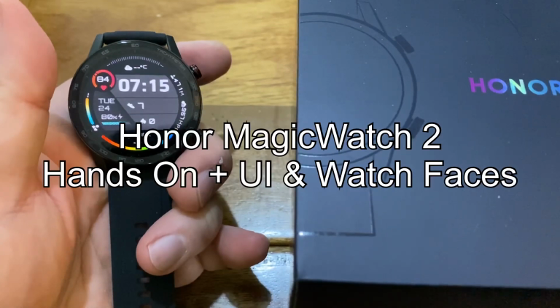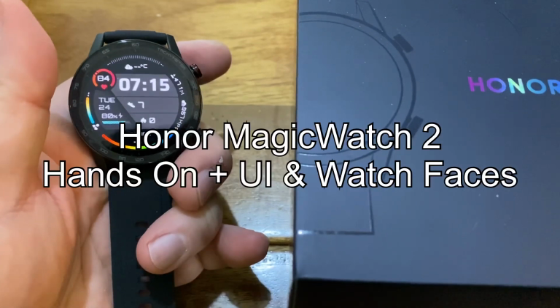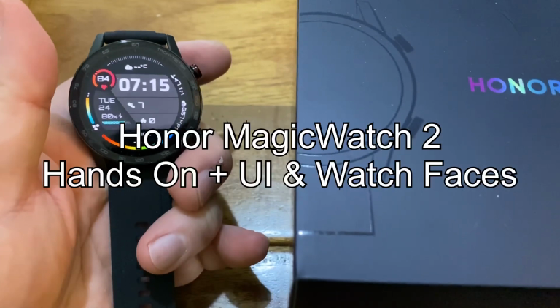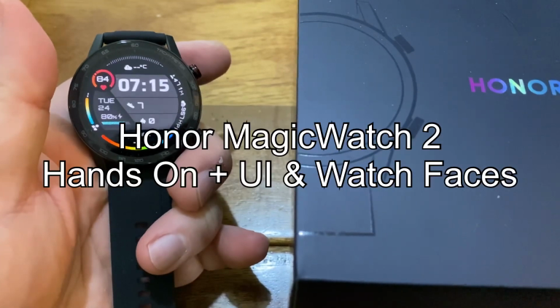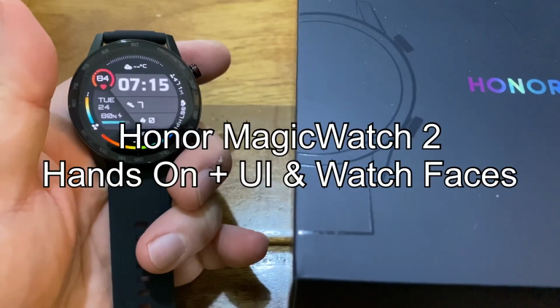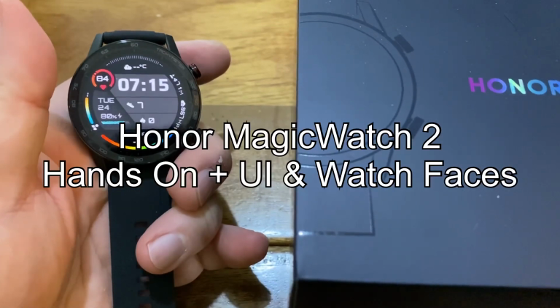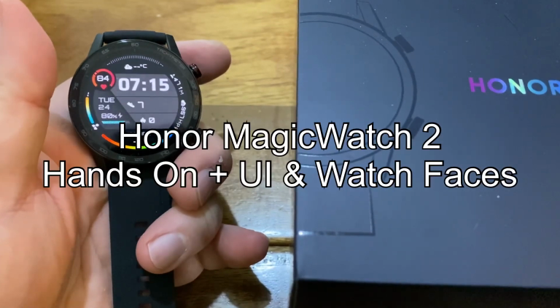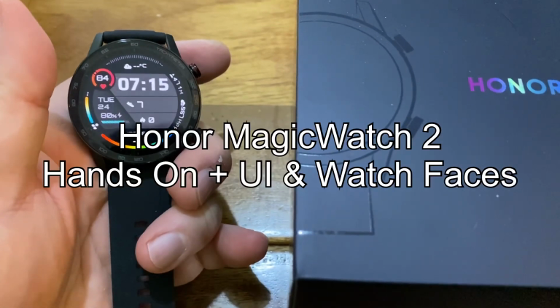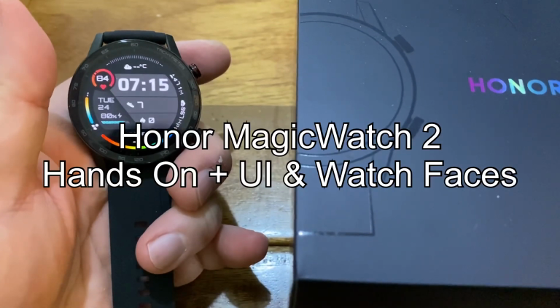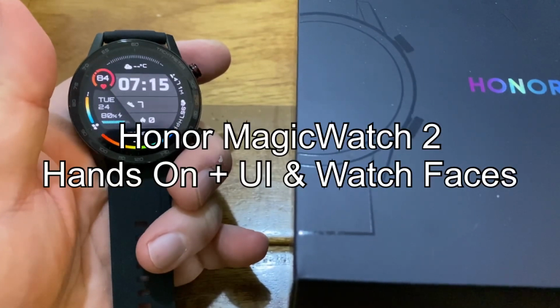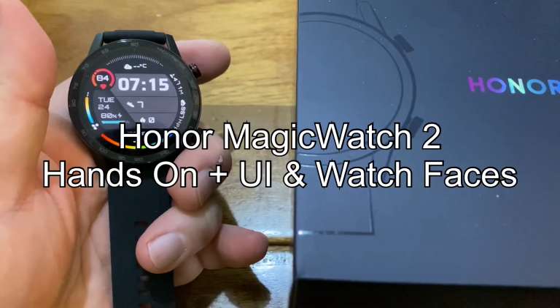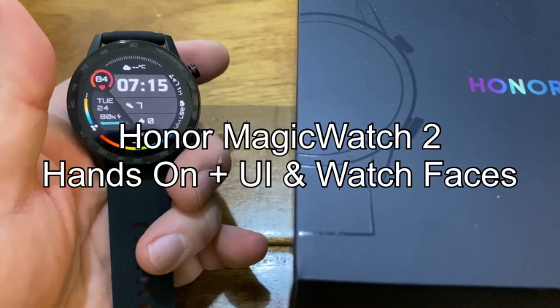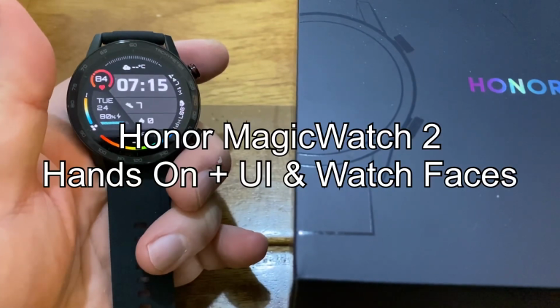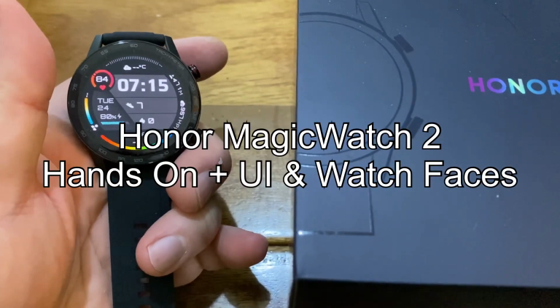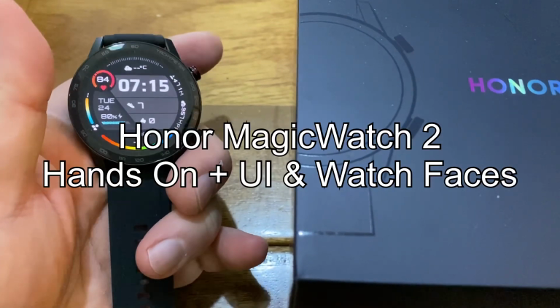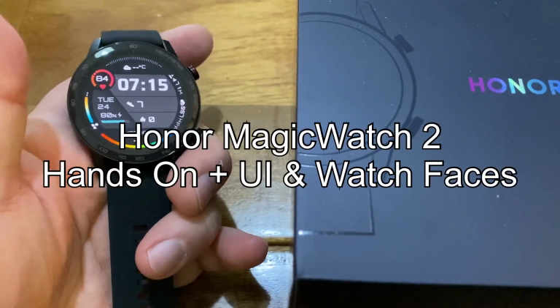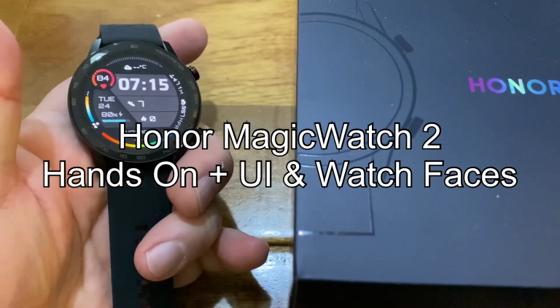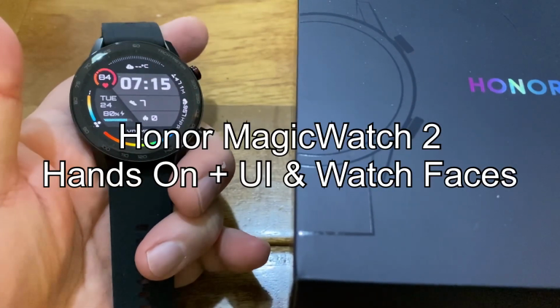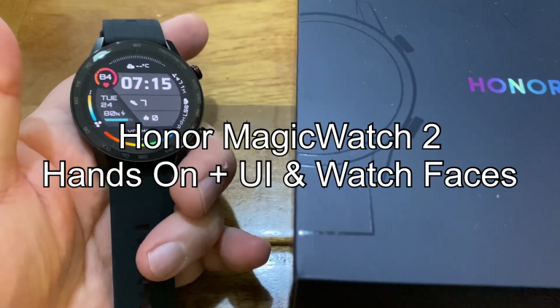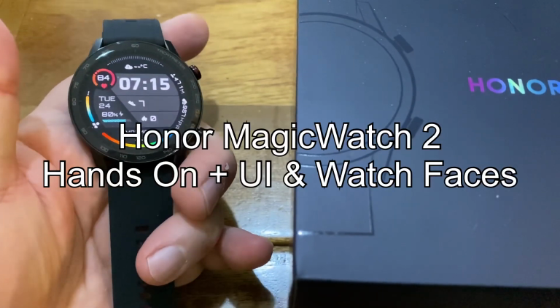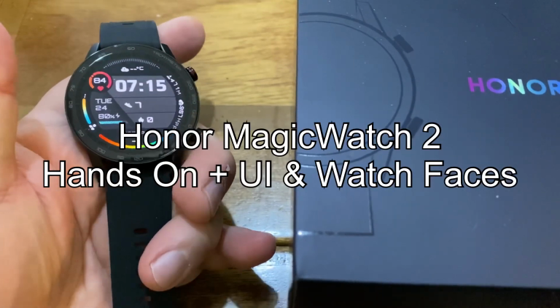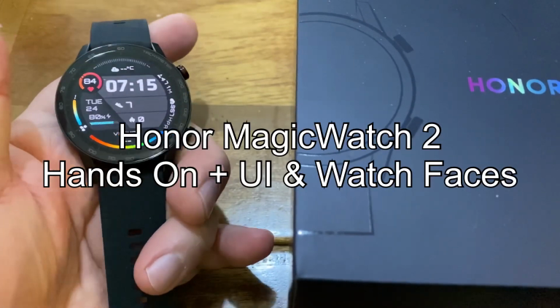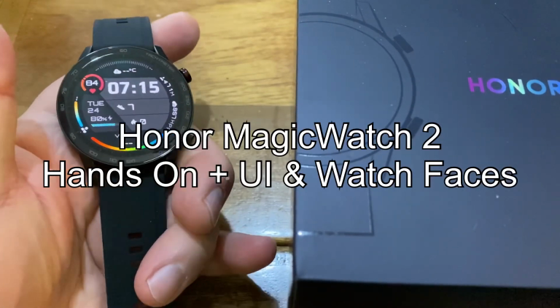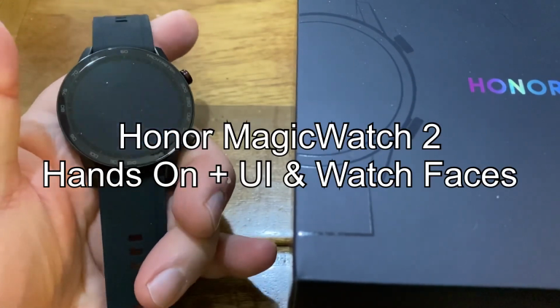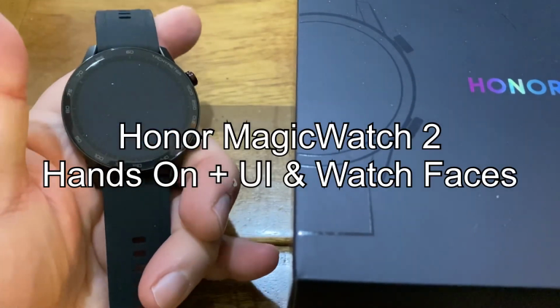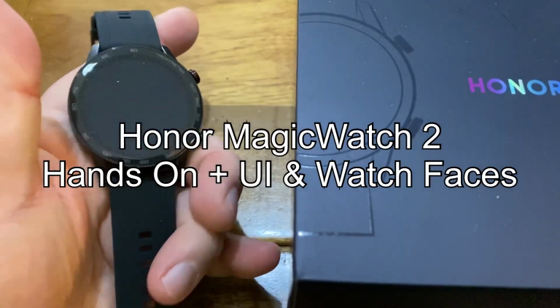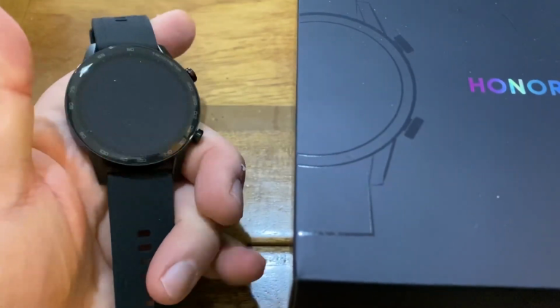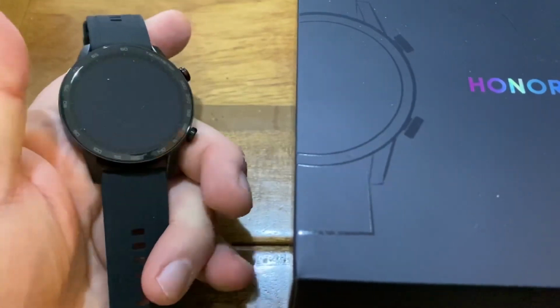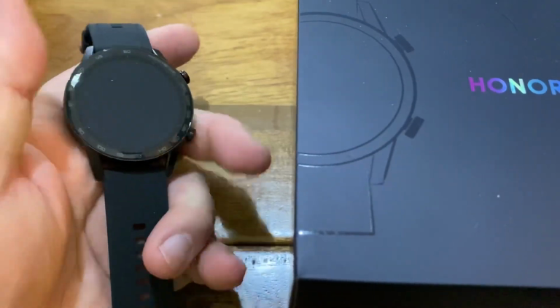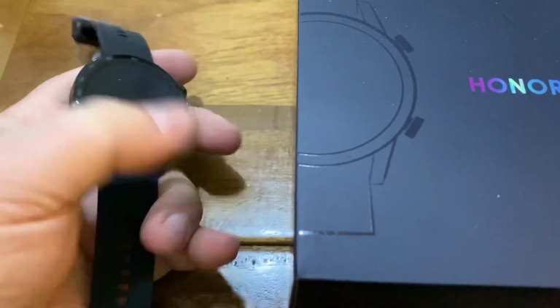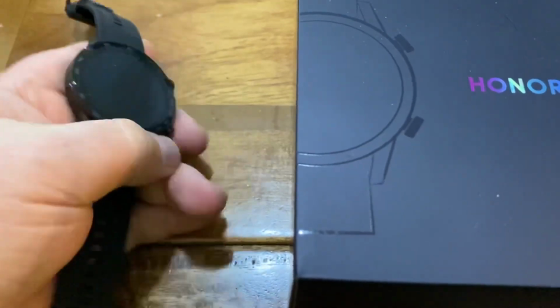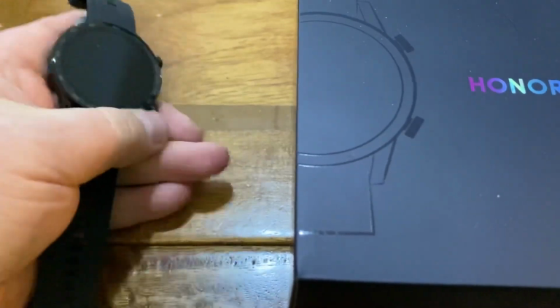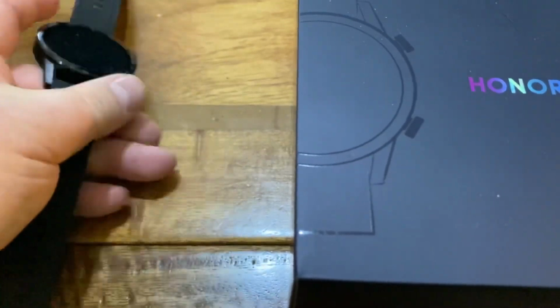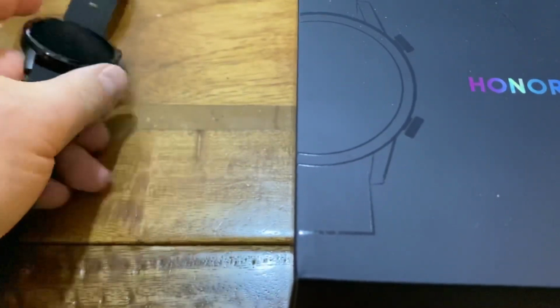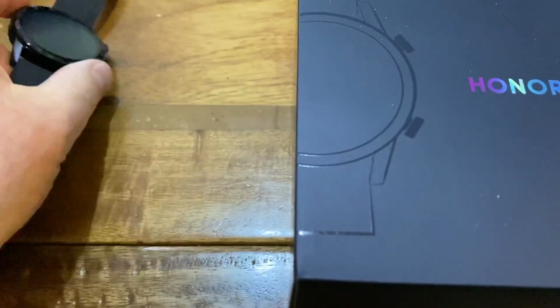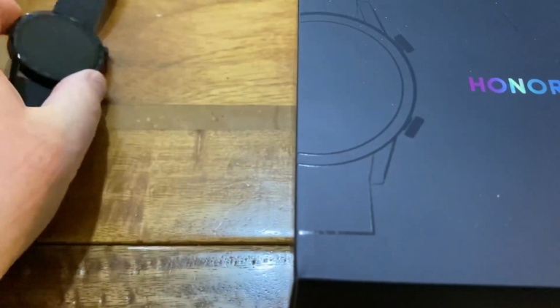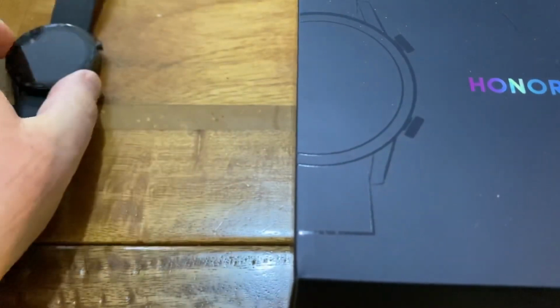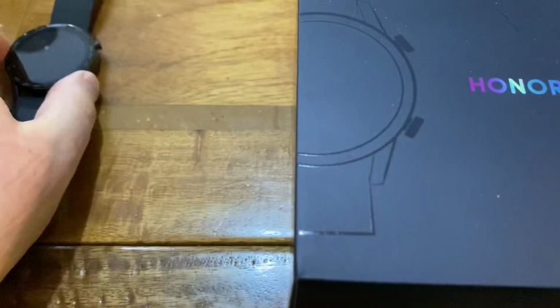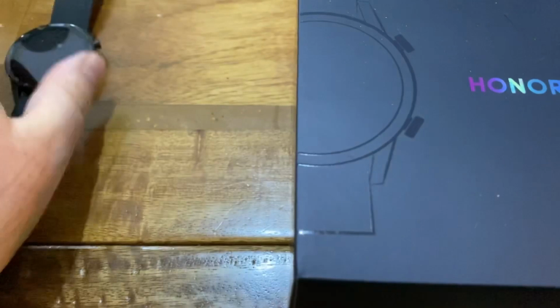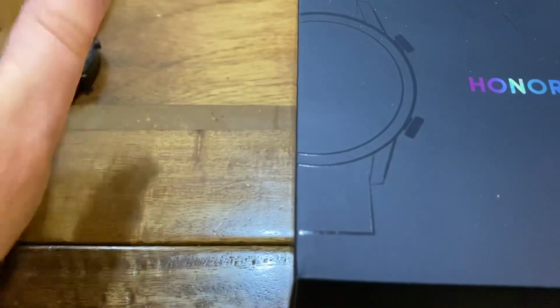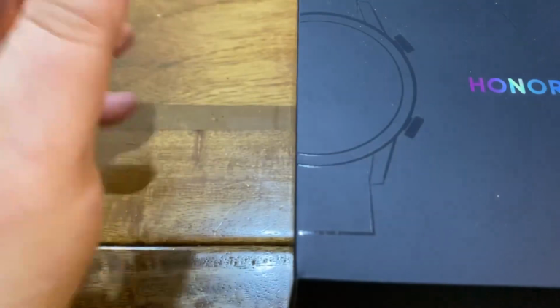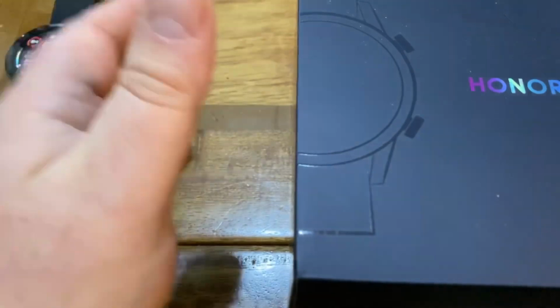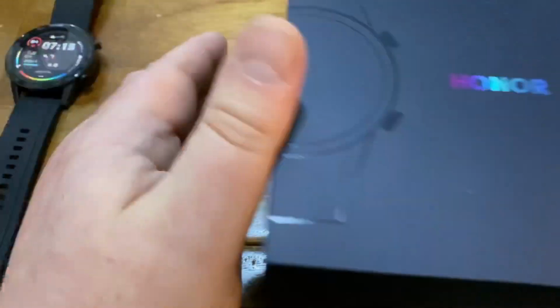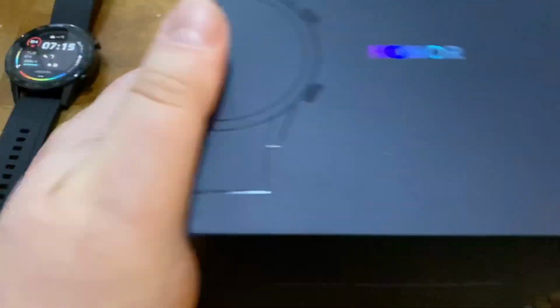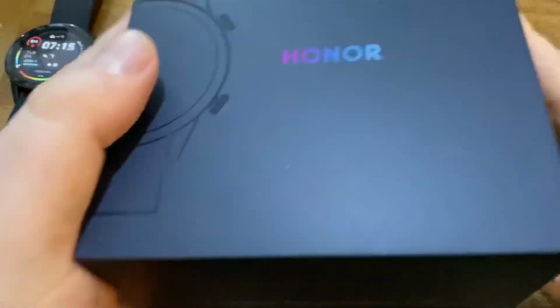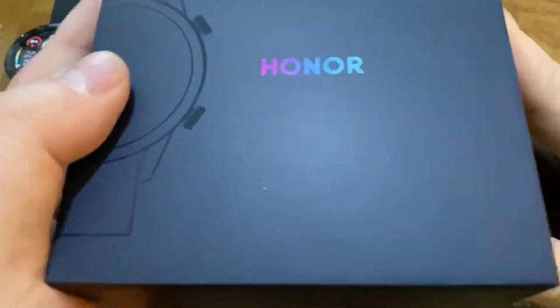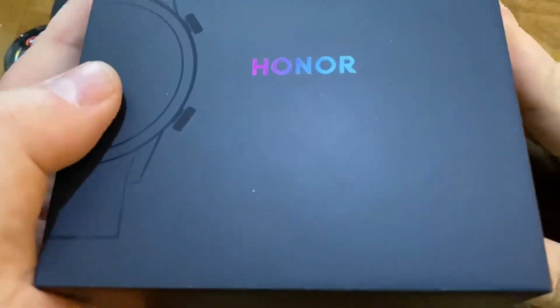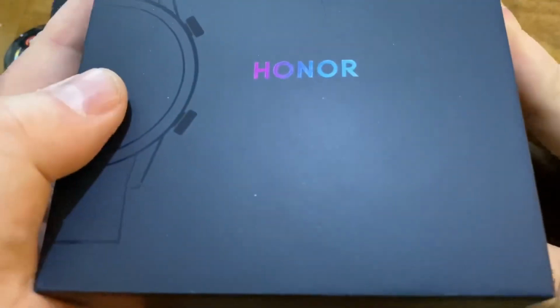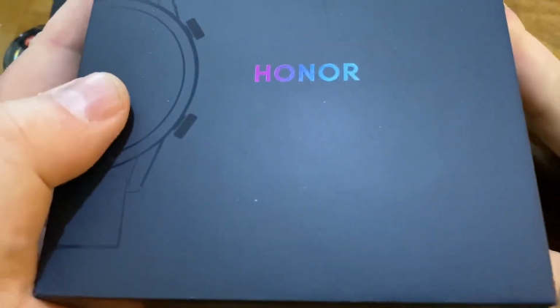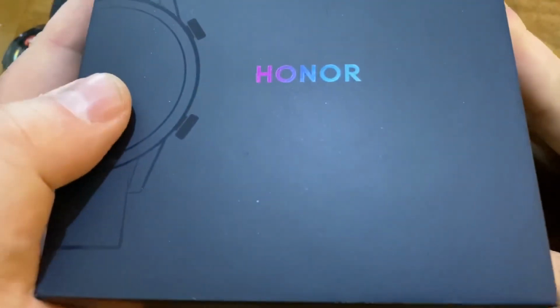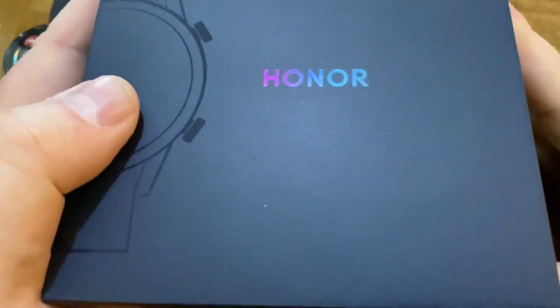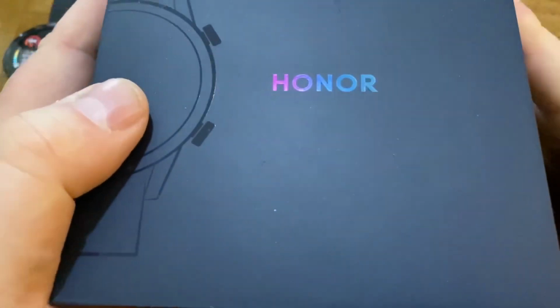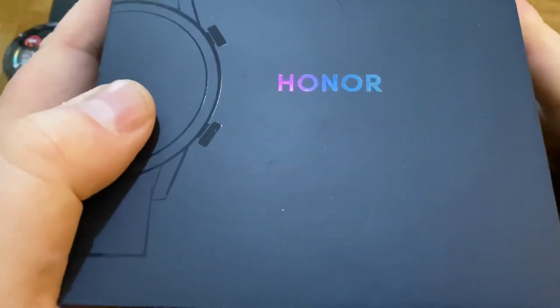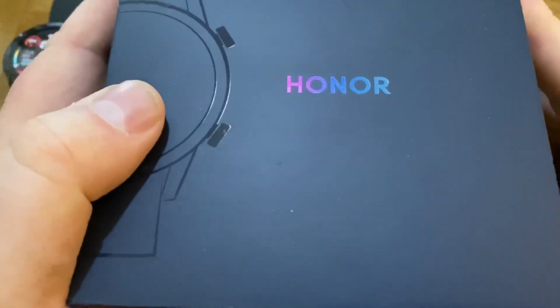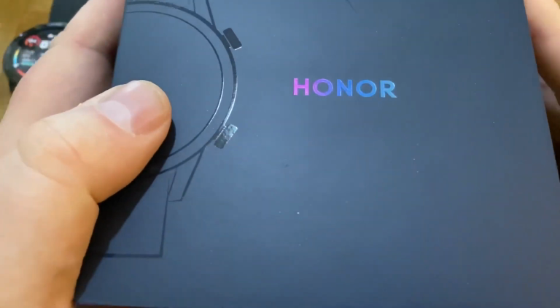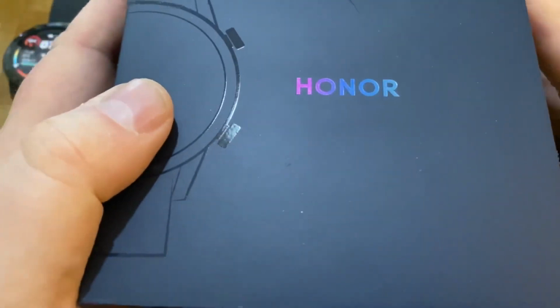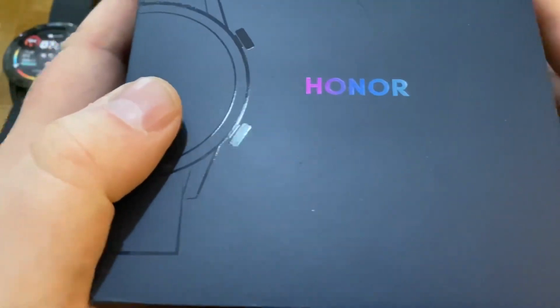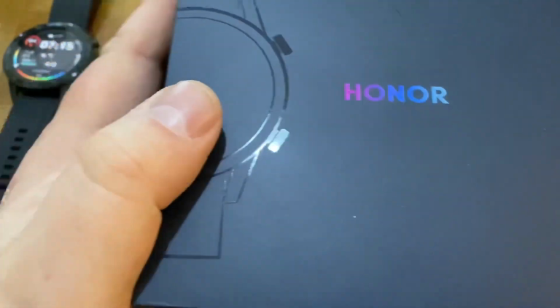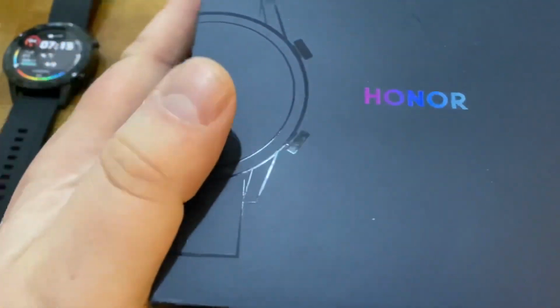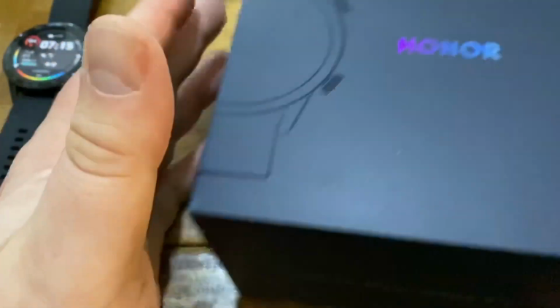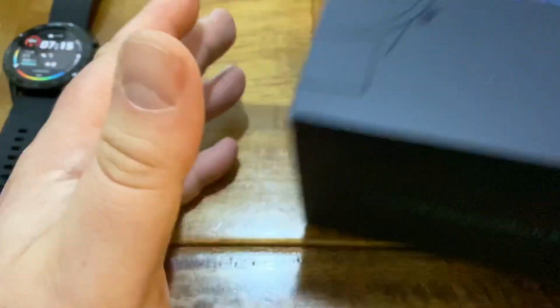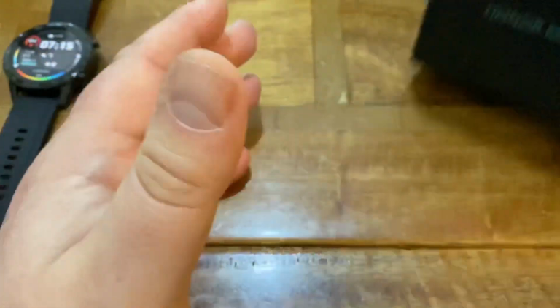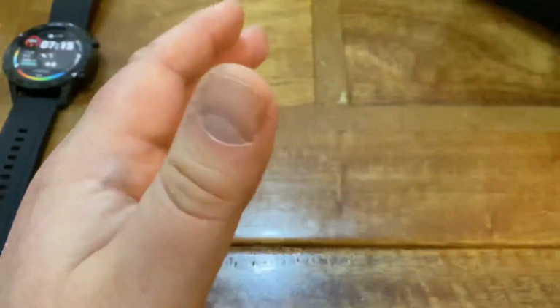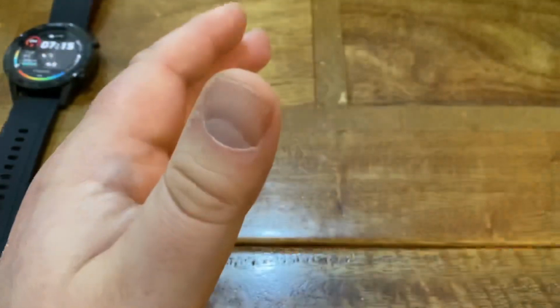Hi everyone, this is Gavin from Gavin's Gadgets, hope you guys are keeping well. Hello to any new people — this is the Honor Magic Watch 2.